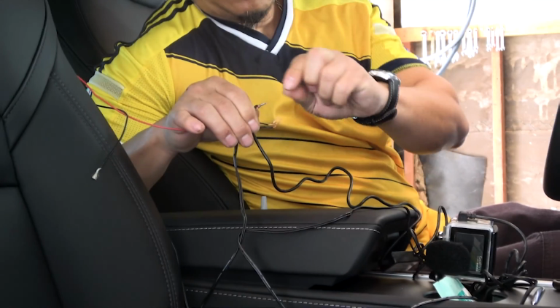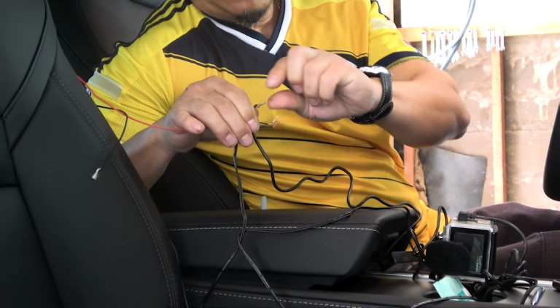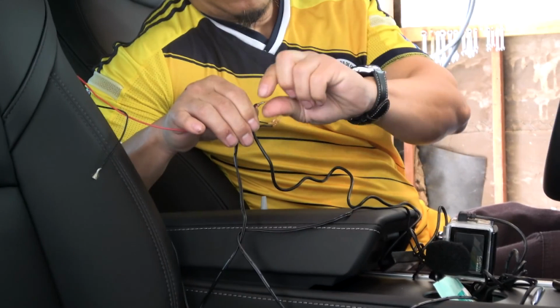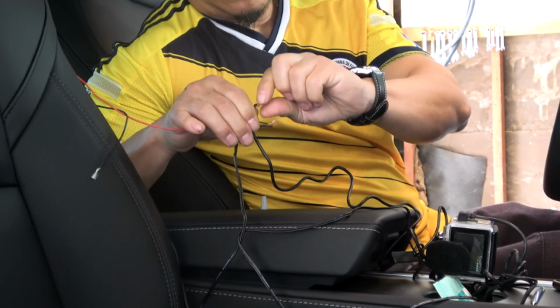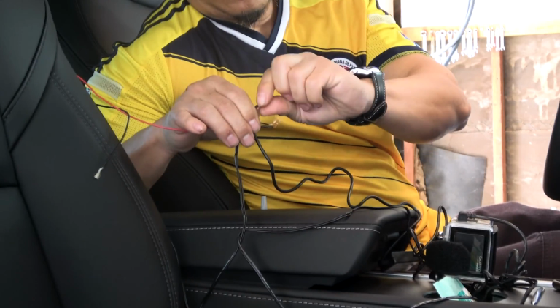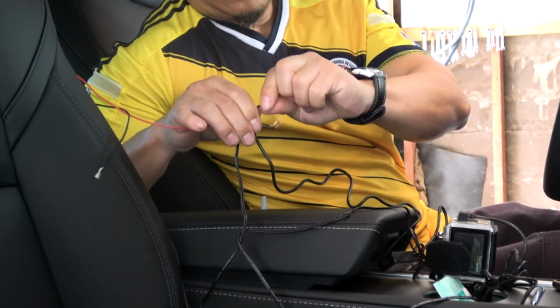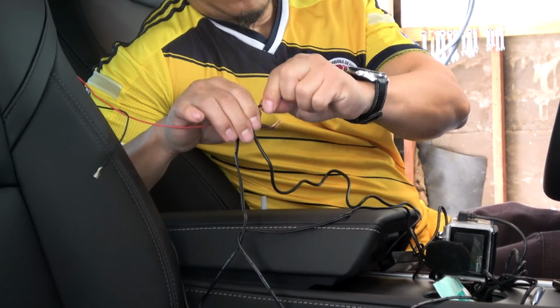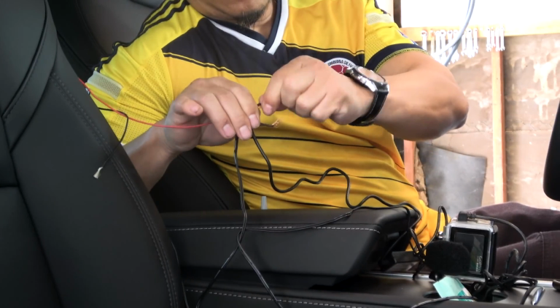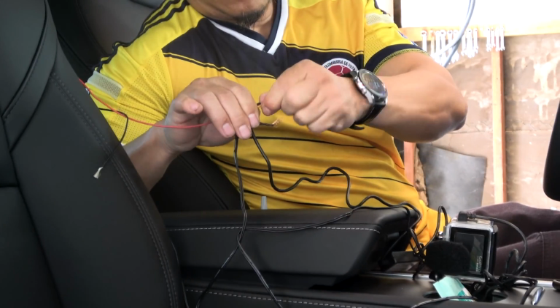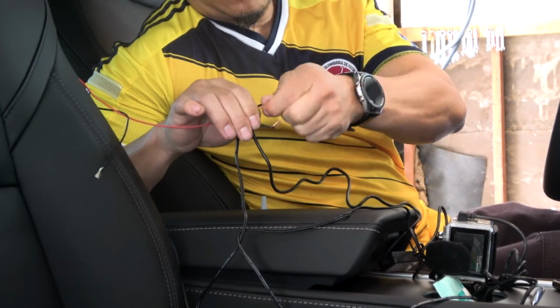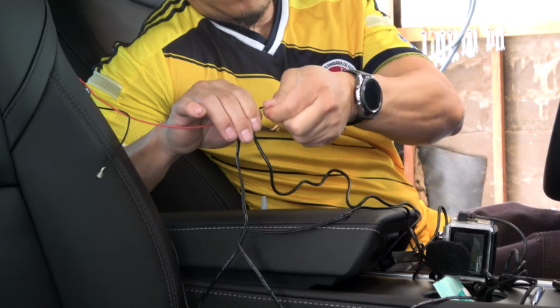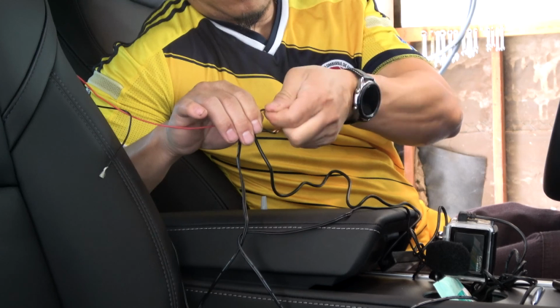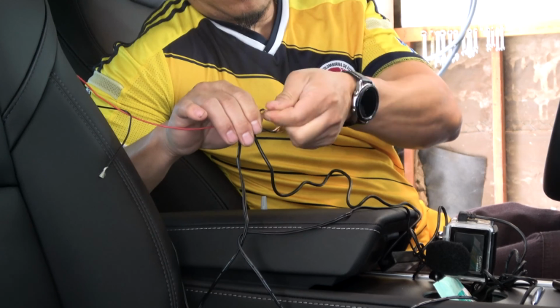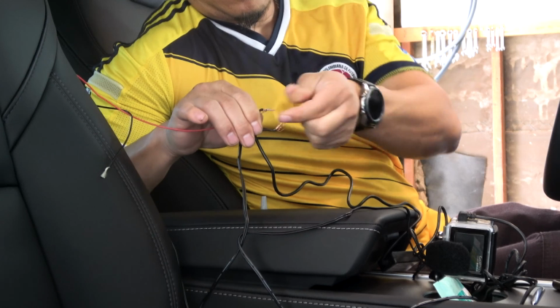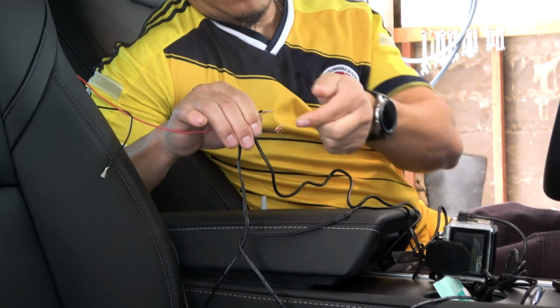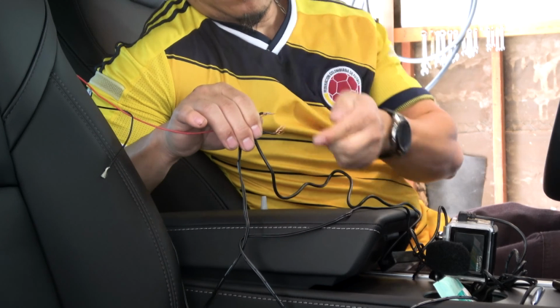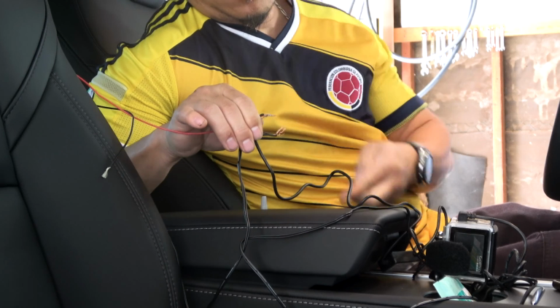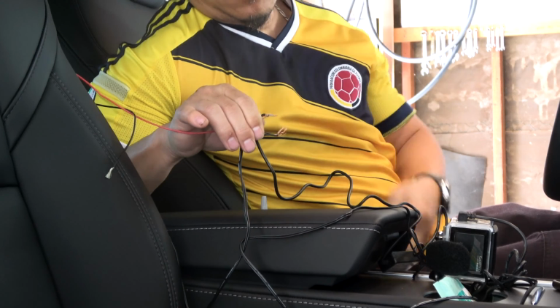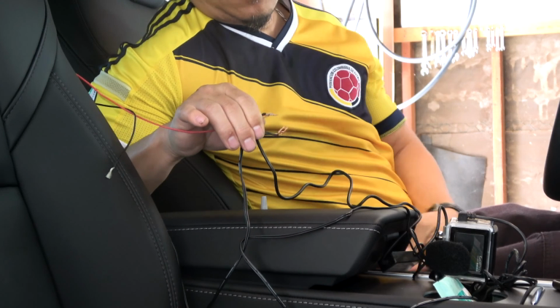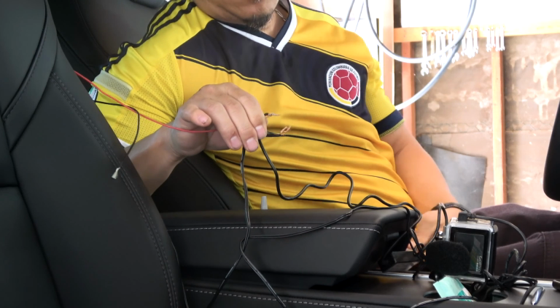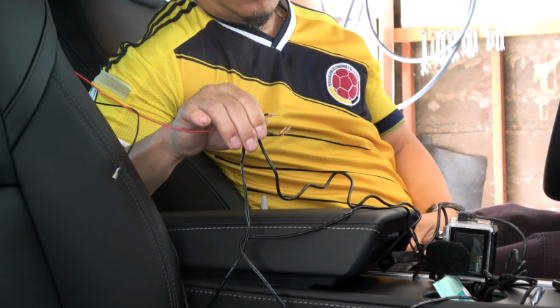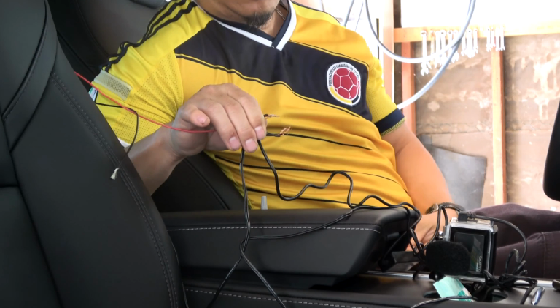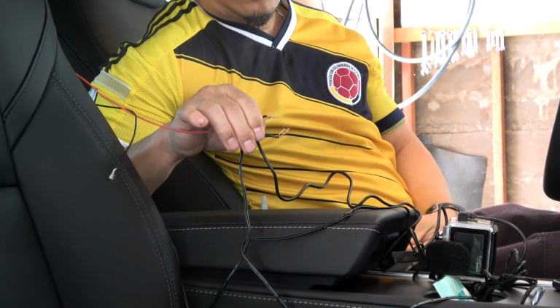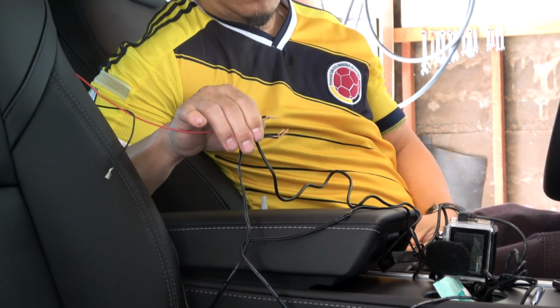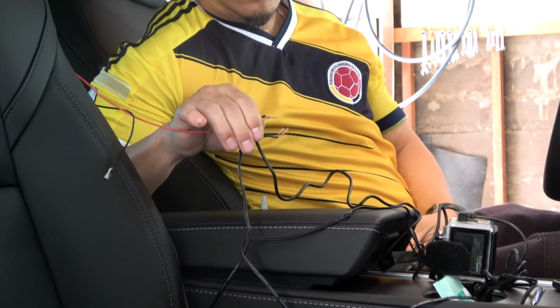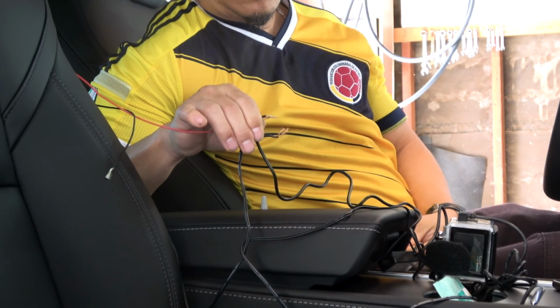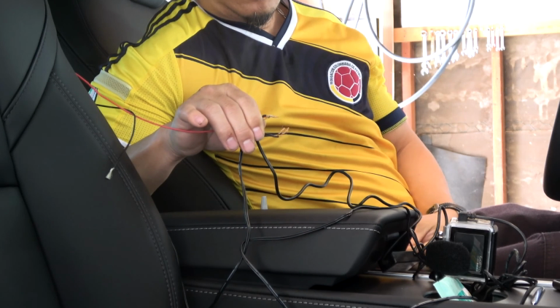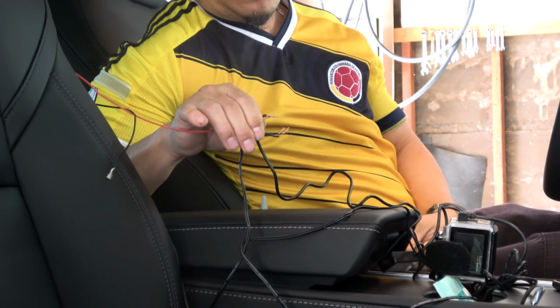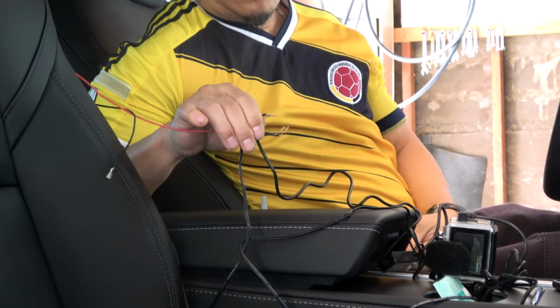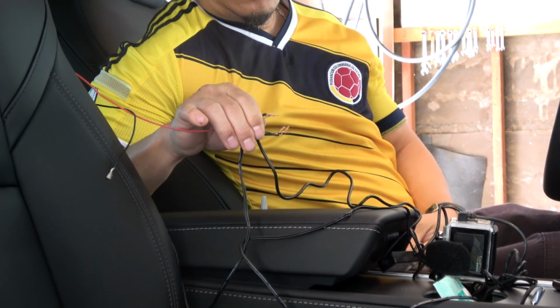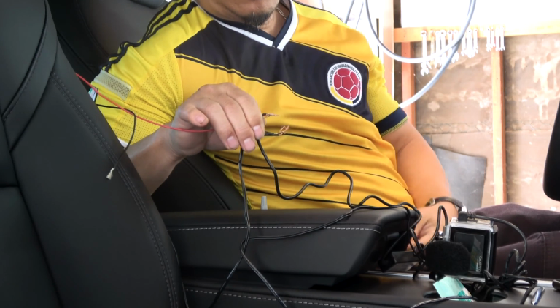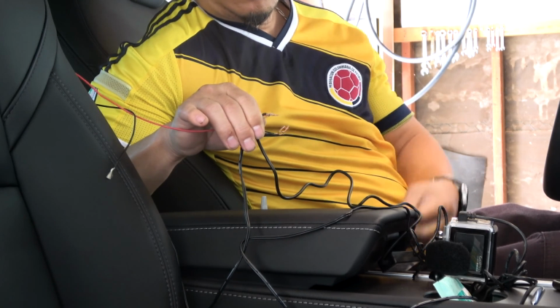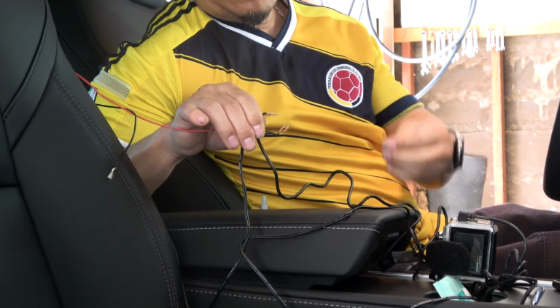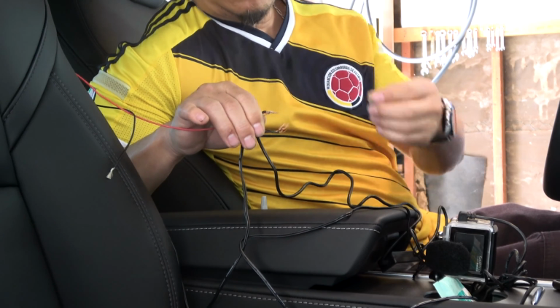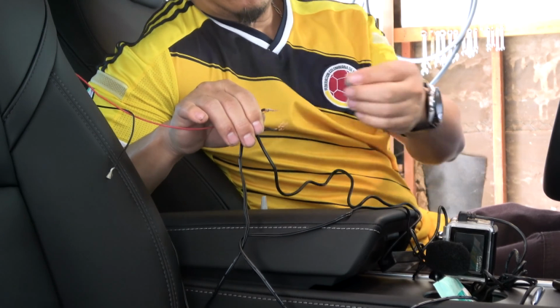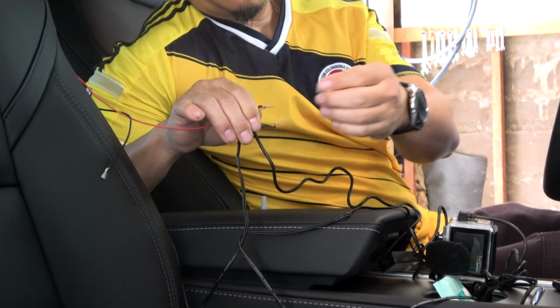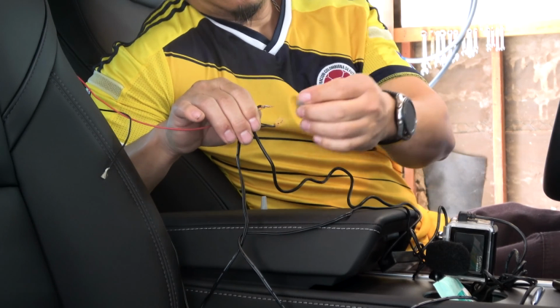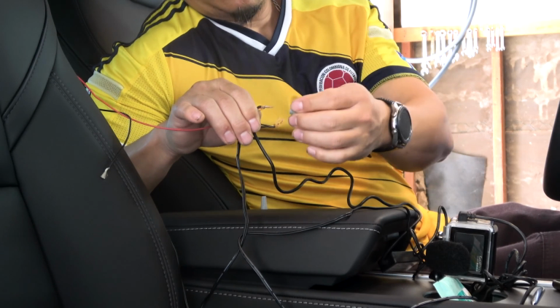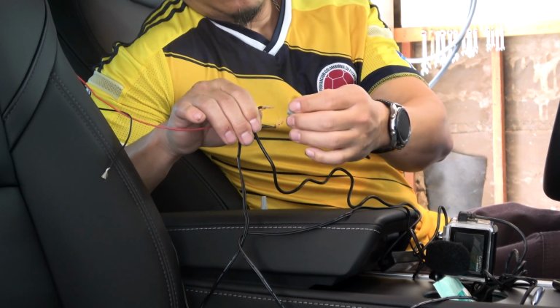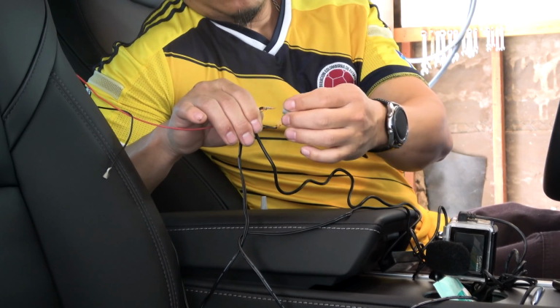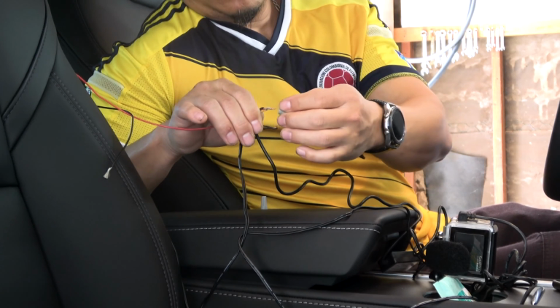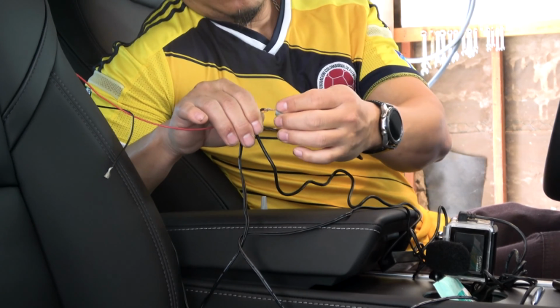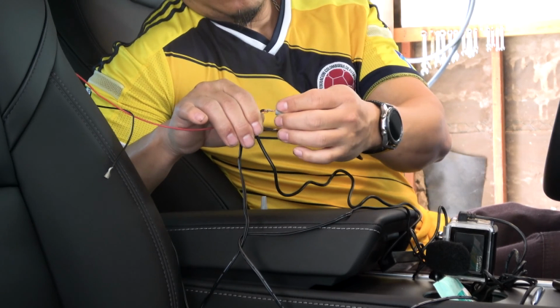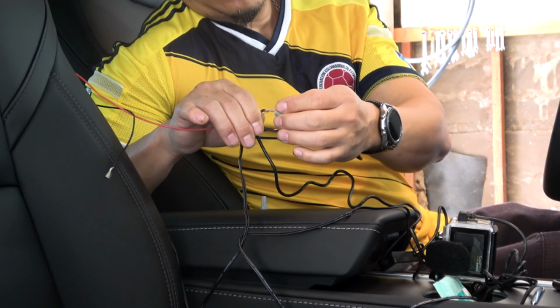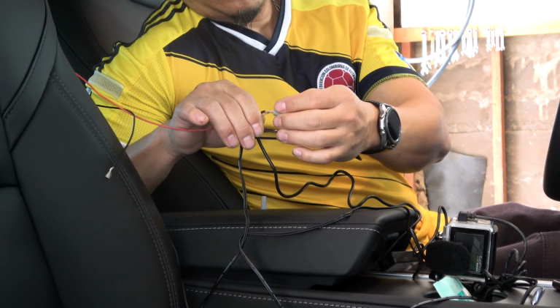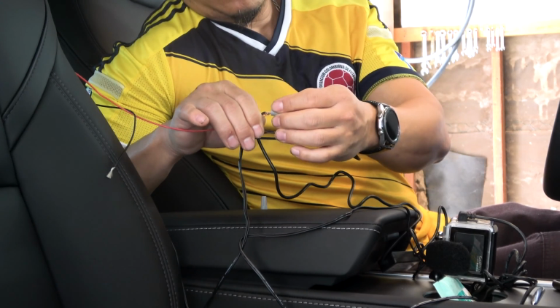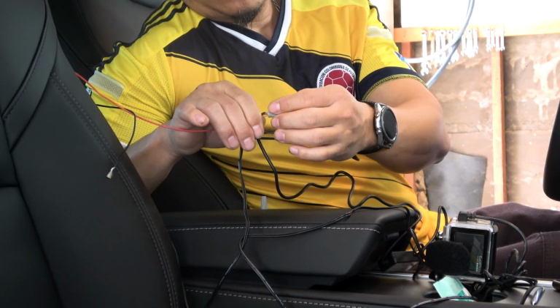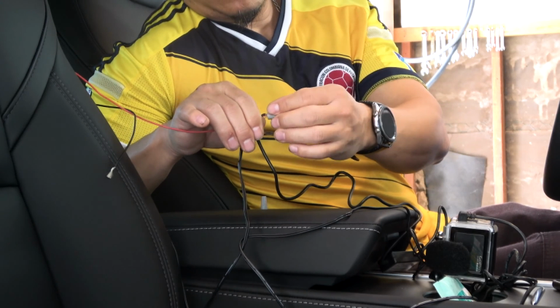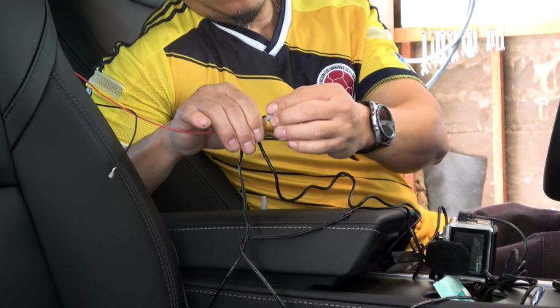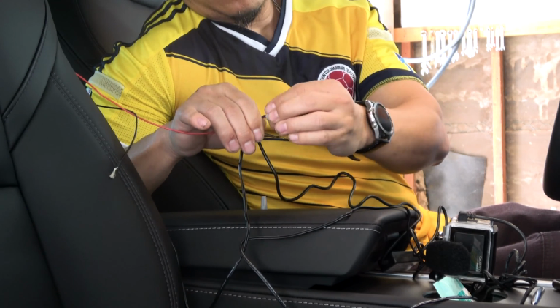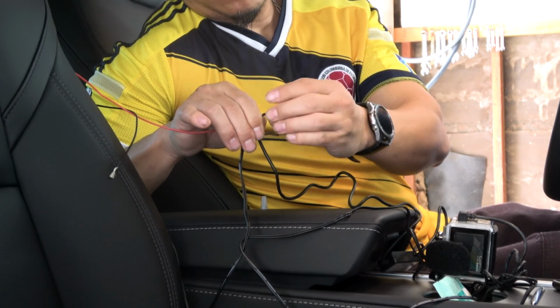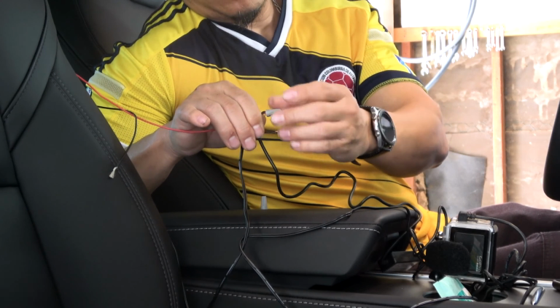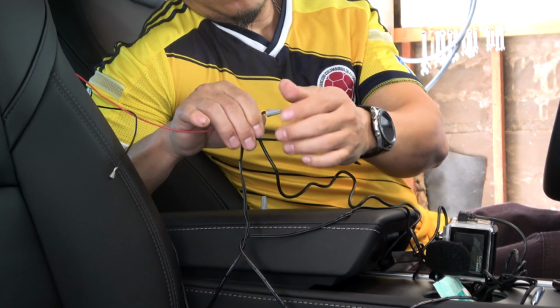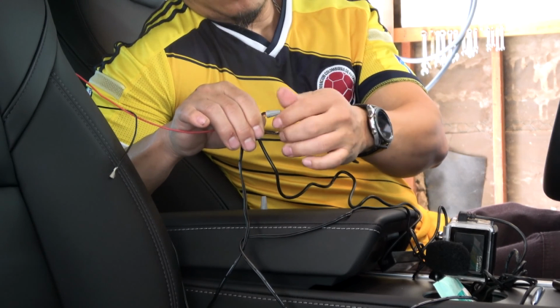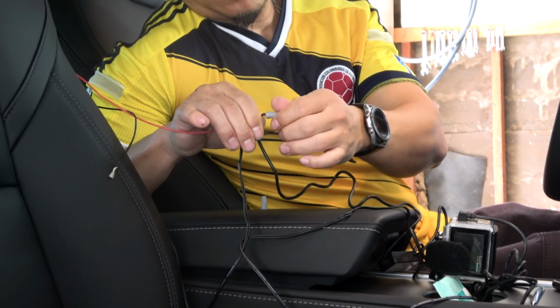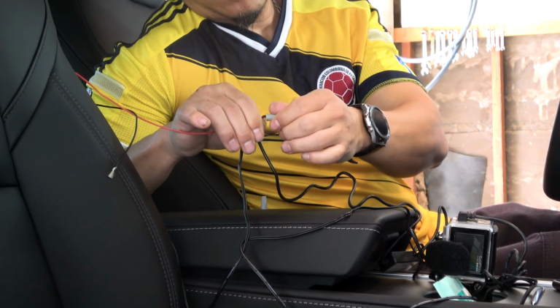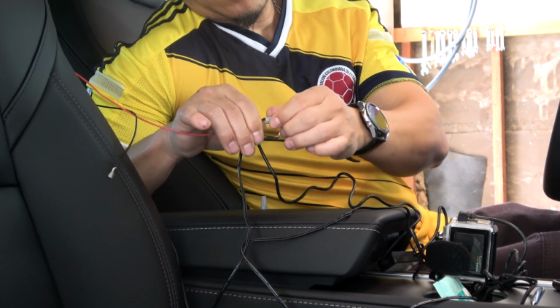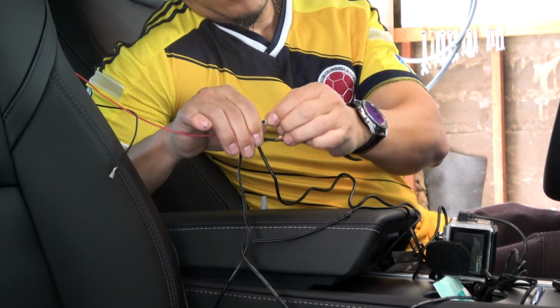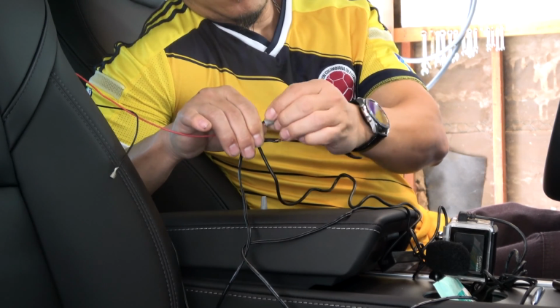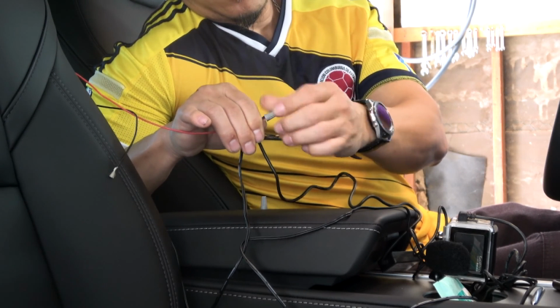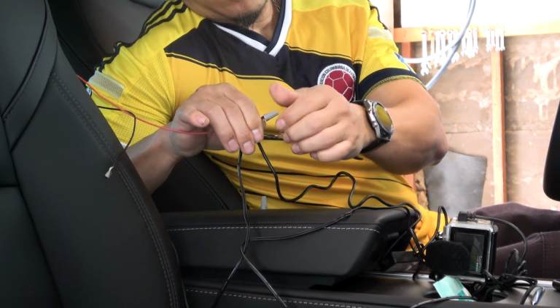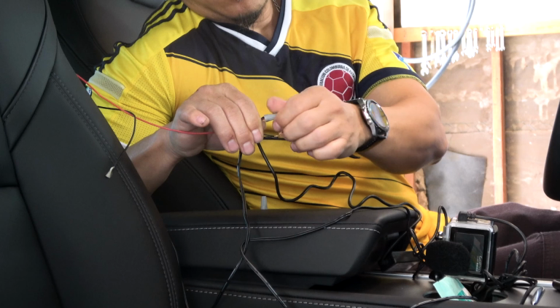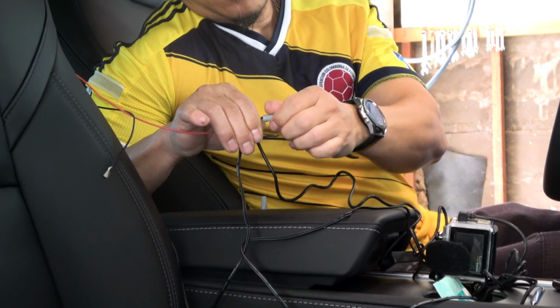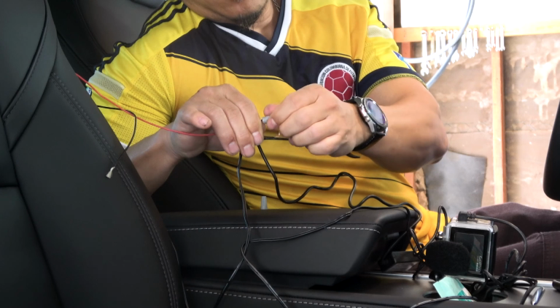Now the easy part — just connect the accessory power wire to the screen power and the ground to the screen ground.